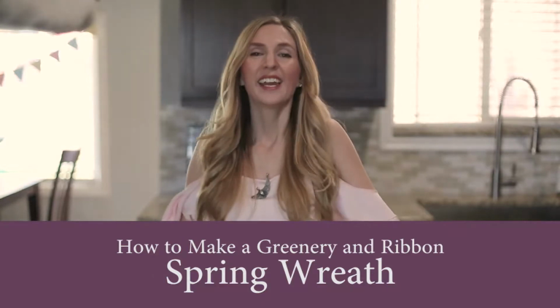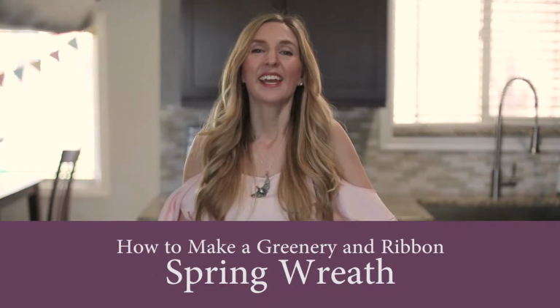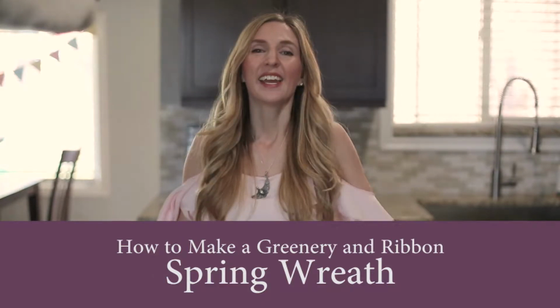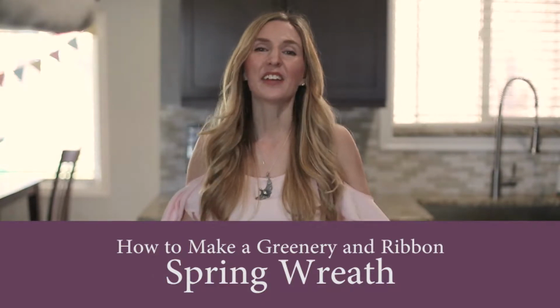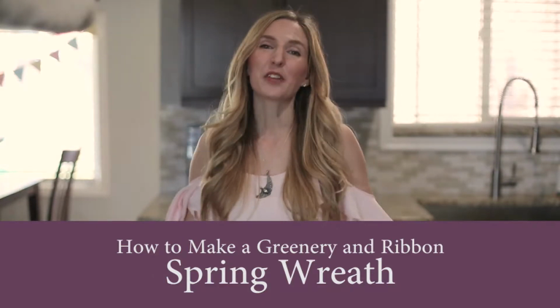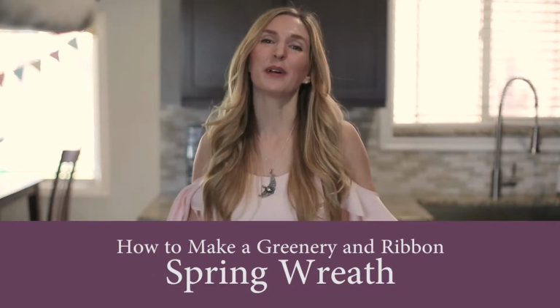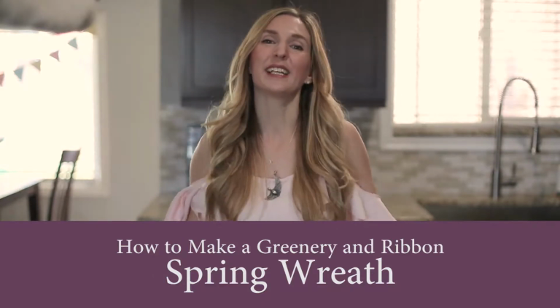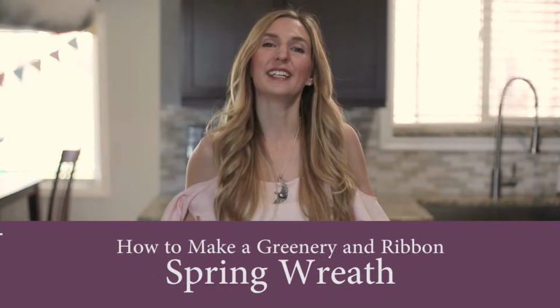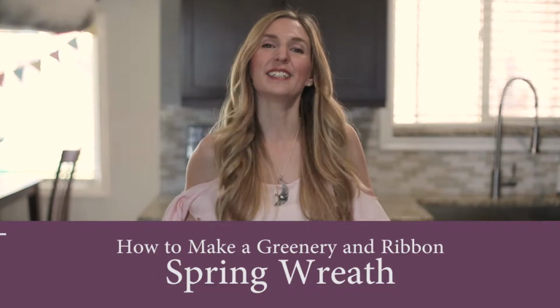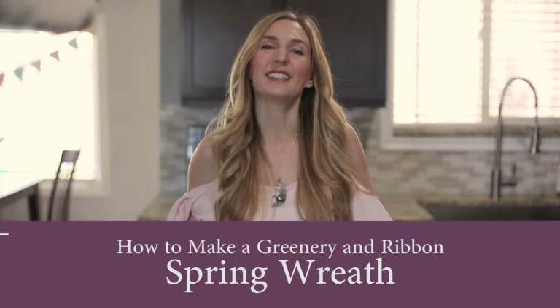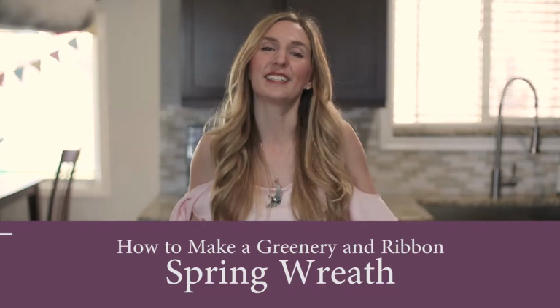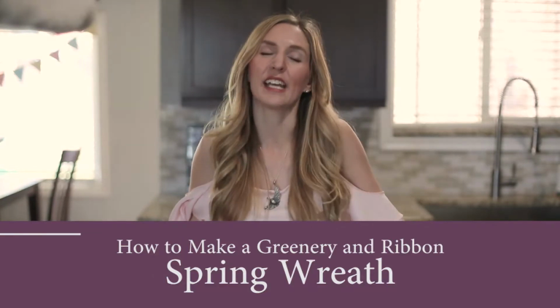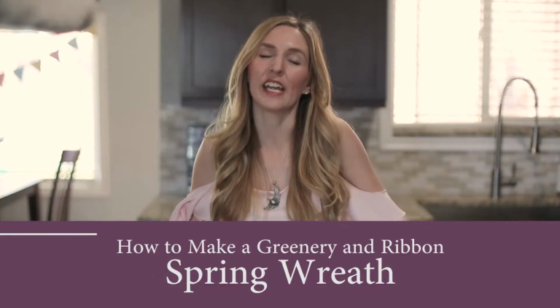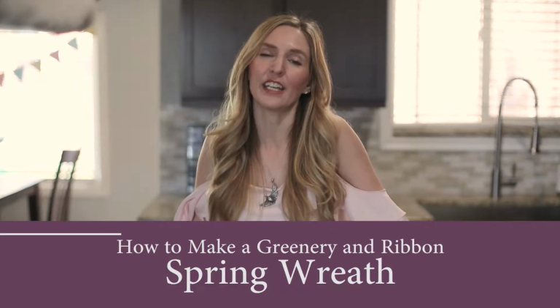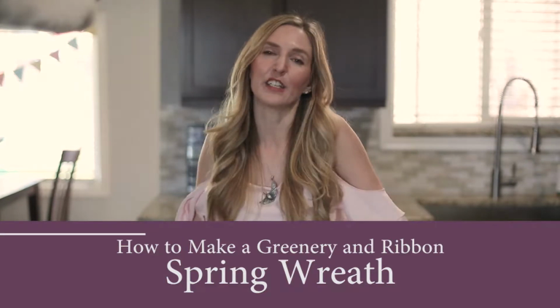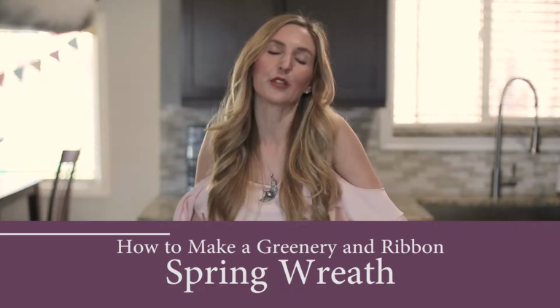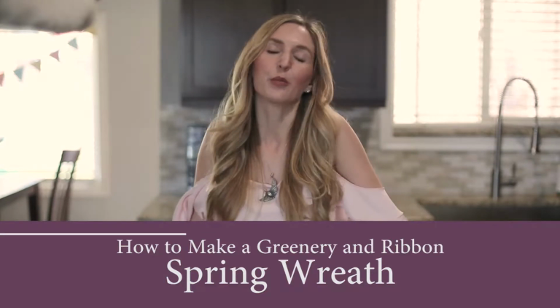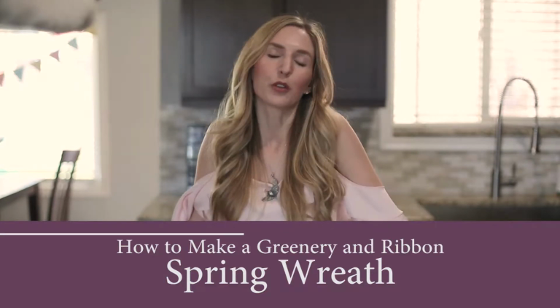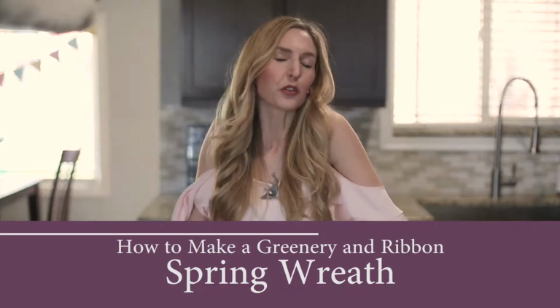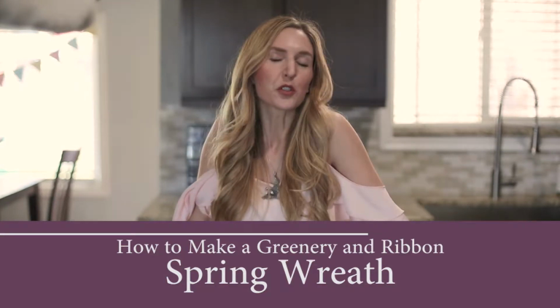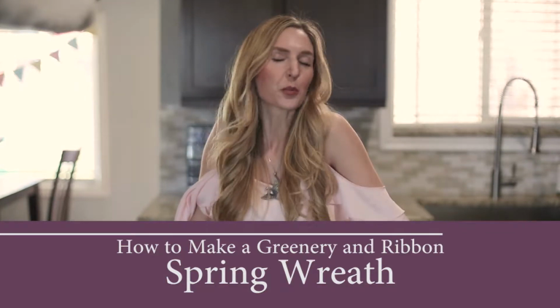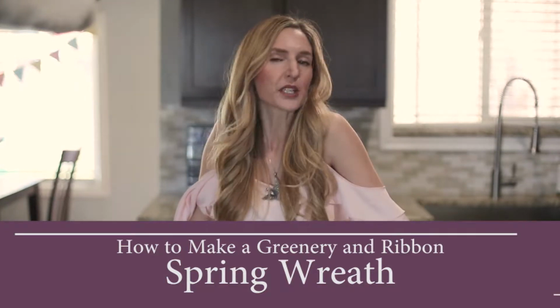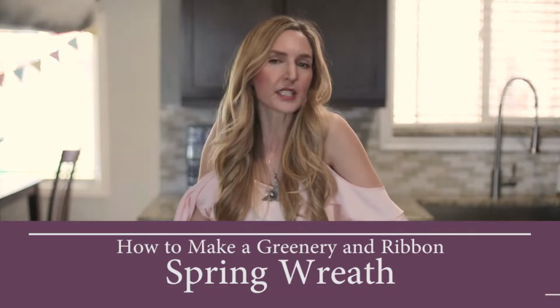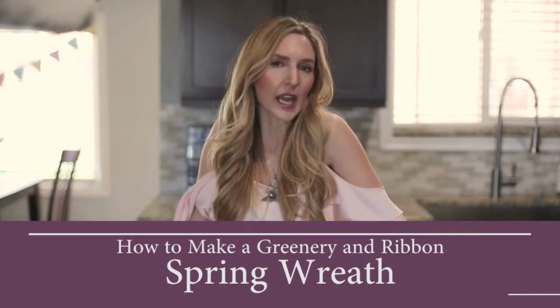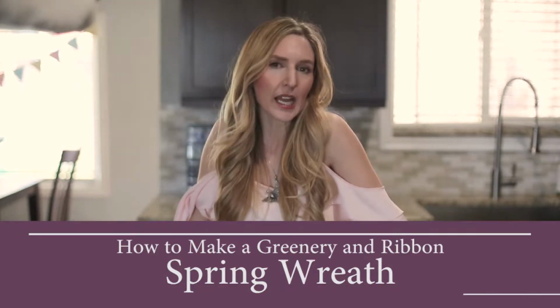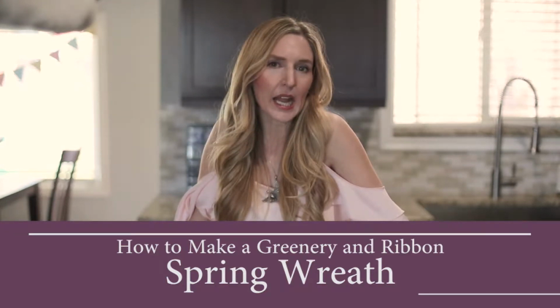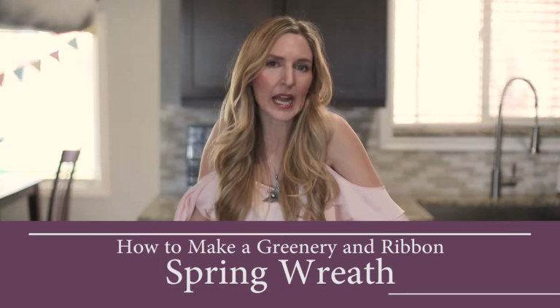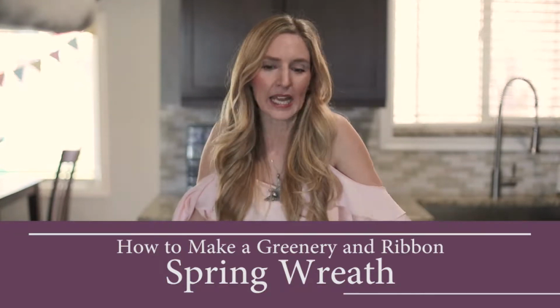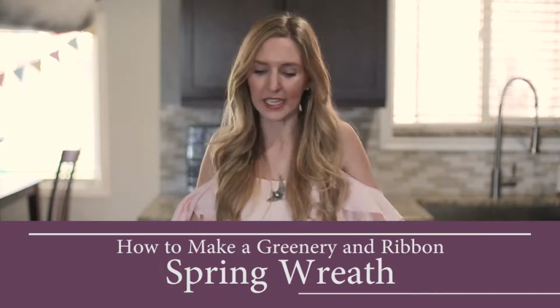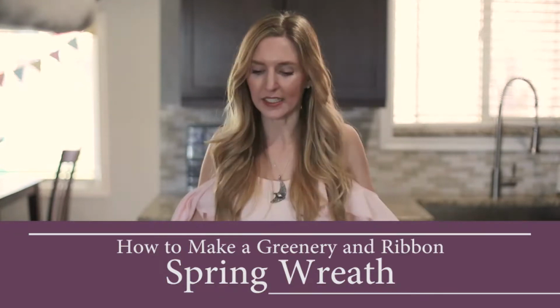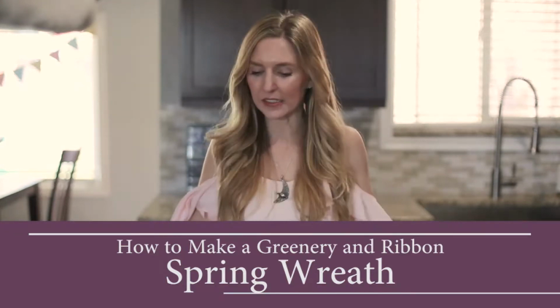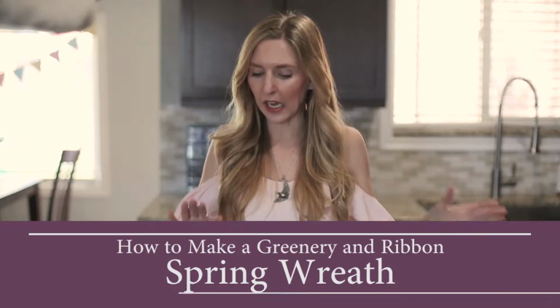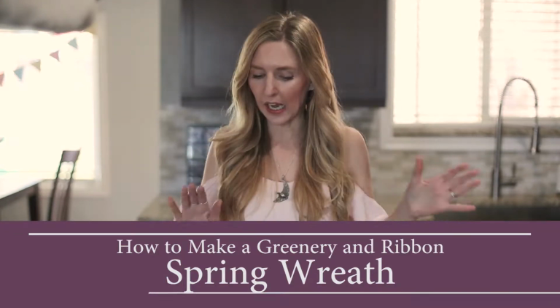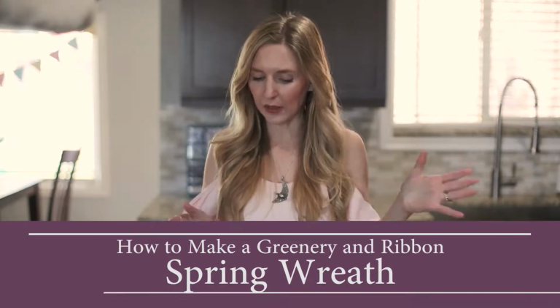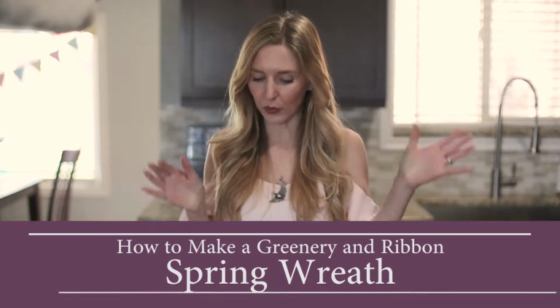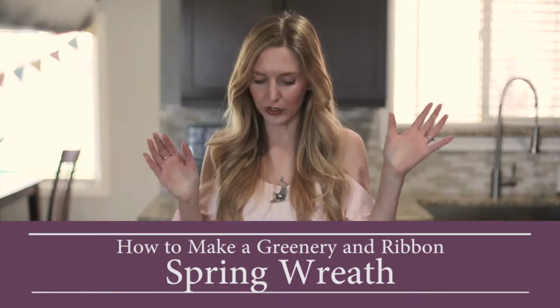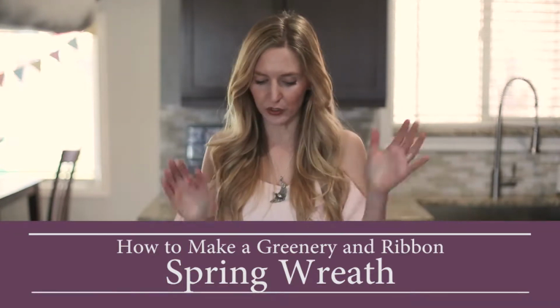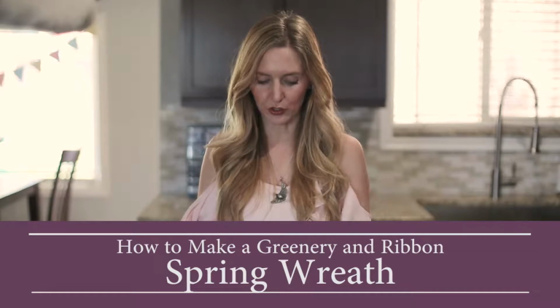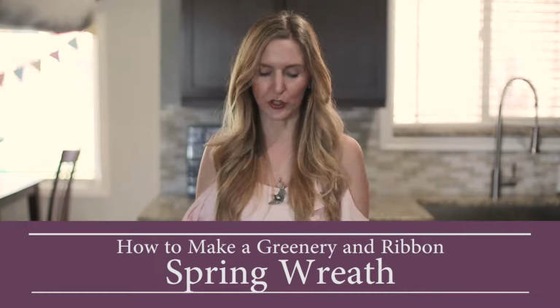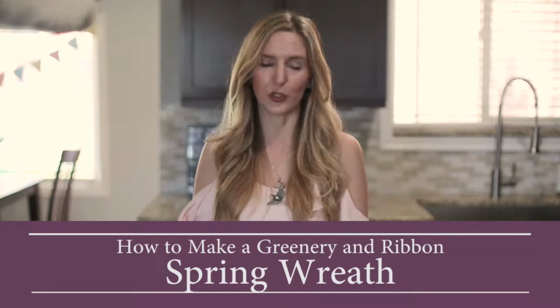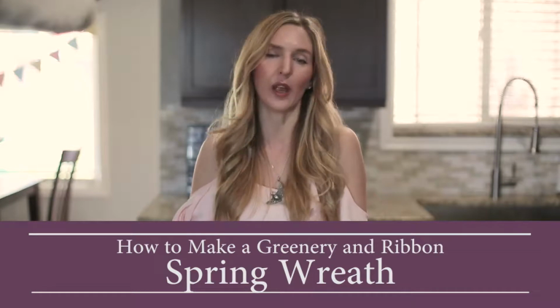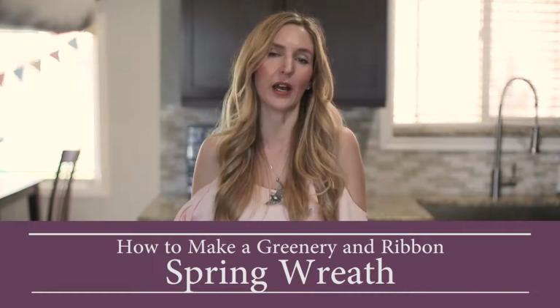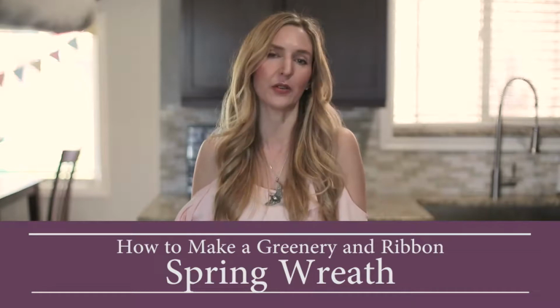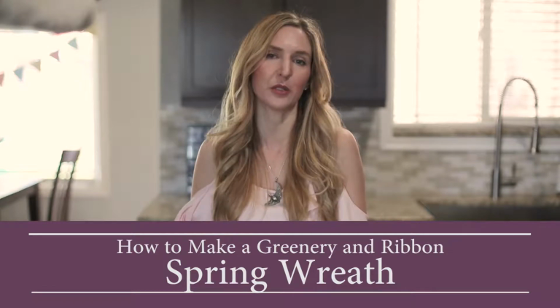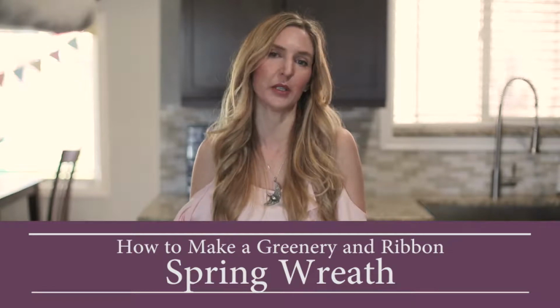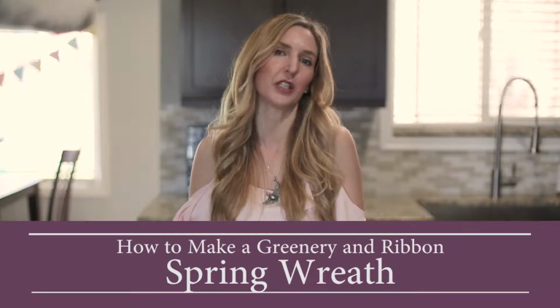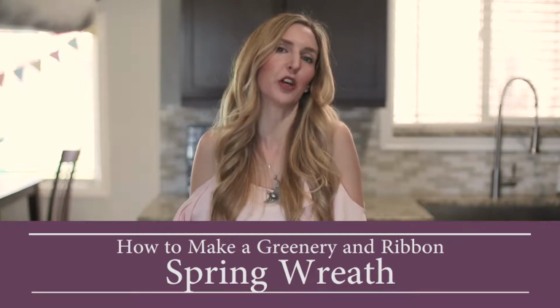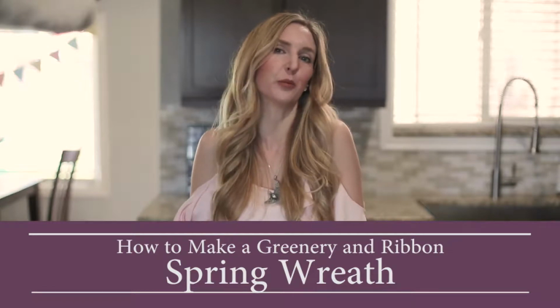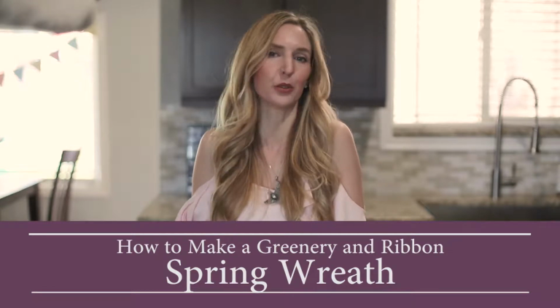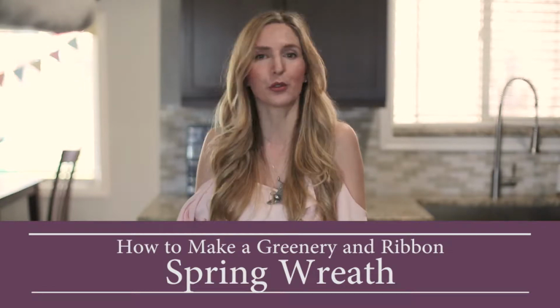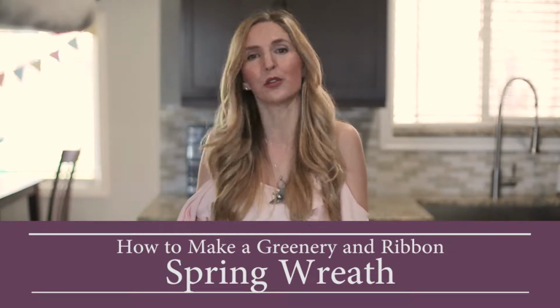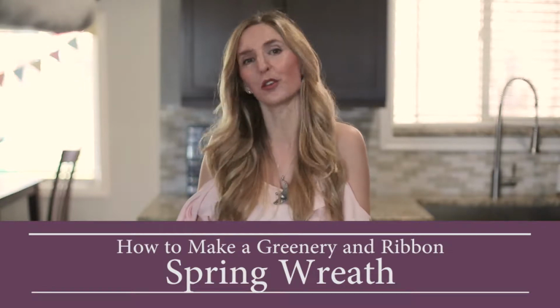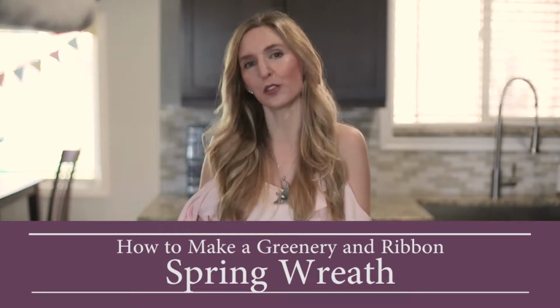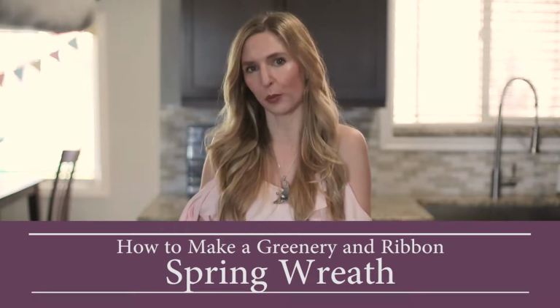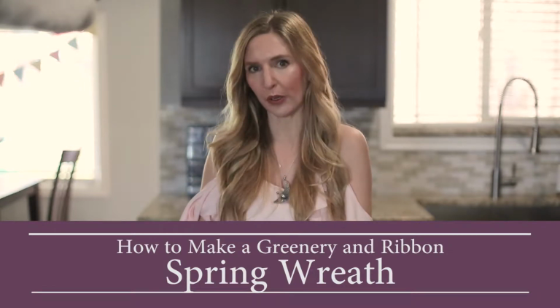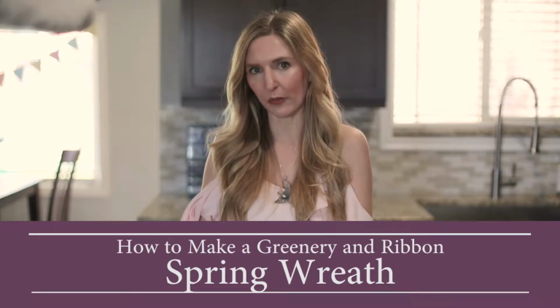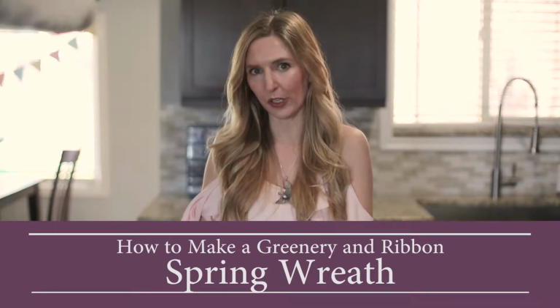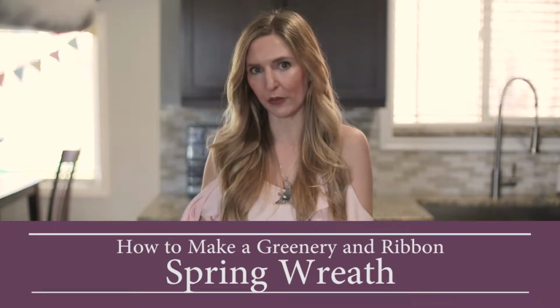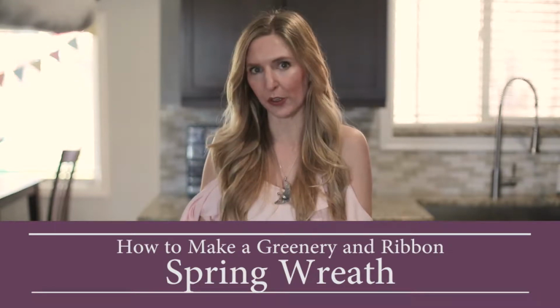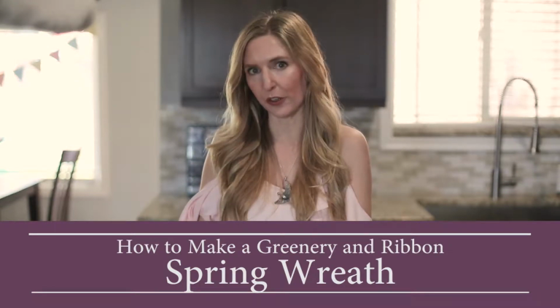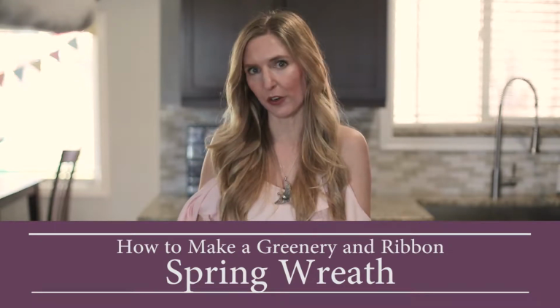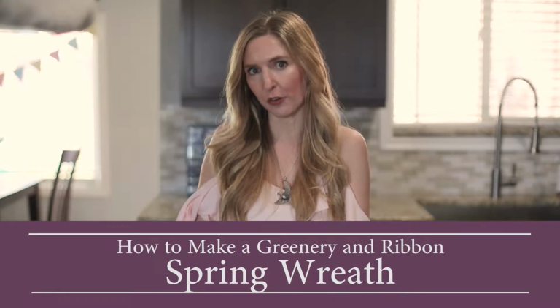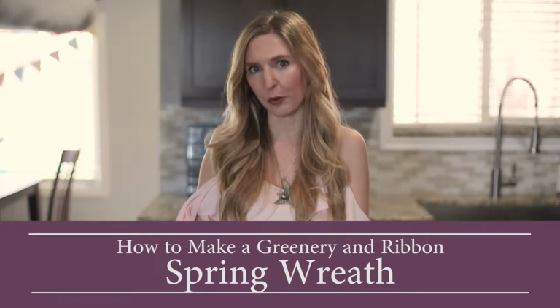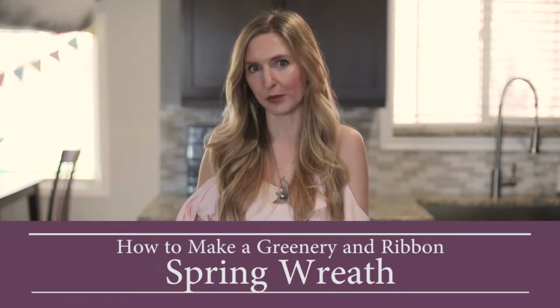Hey everybody! Today it is a beautiful spring day and I am going to show you how to make a beautiful spring wreath for your front door.